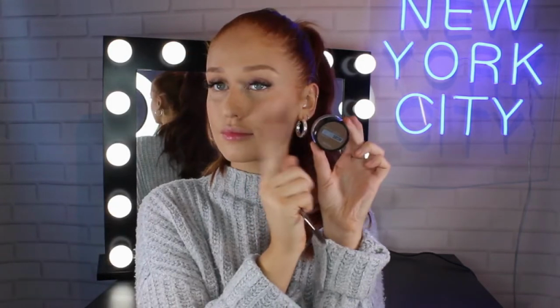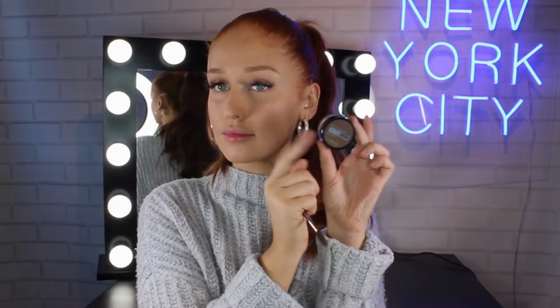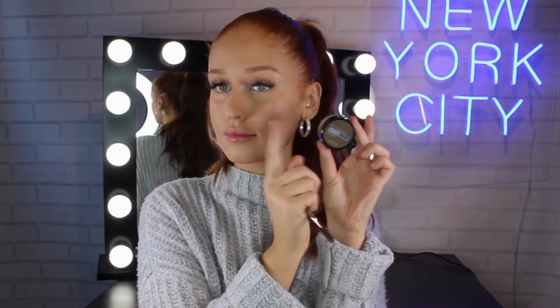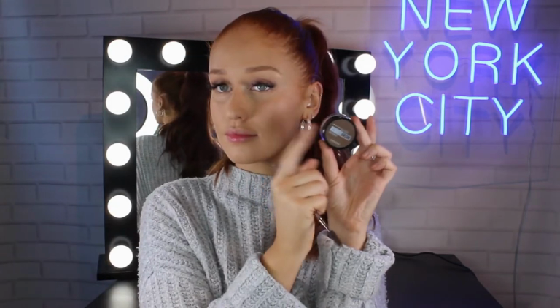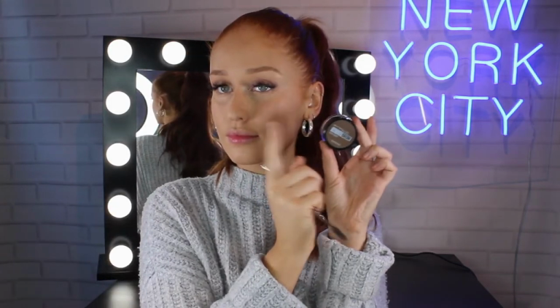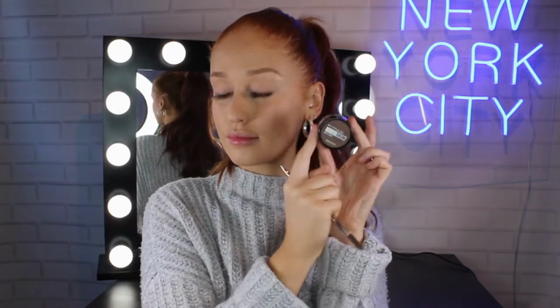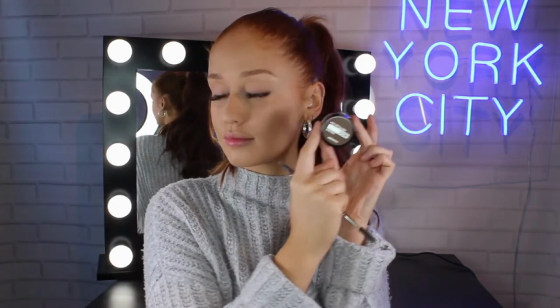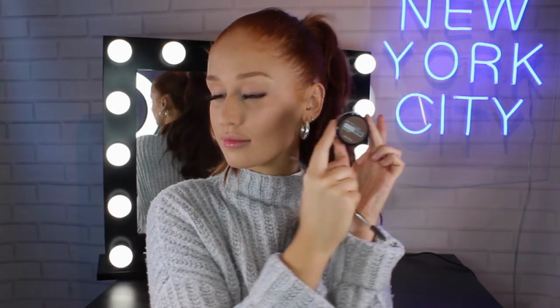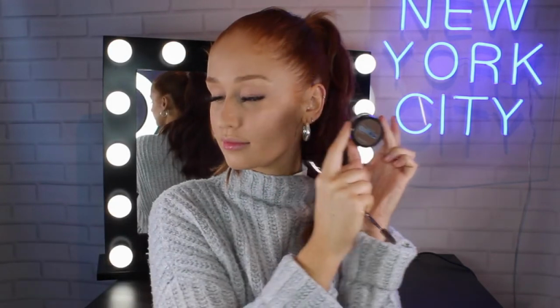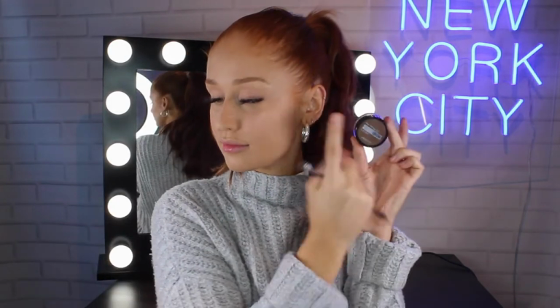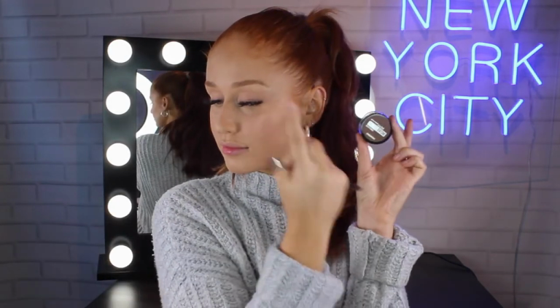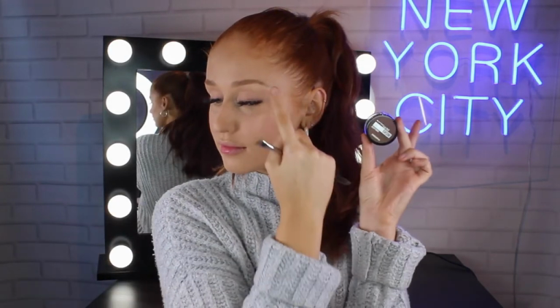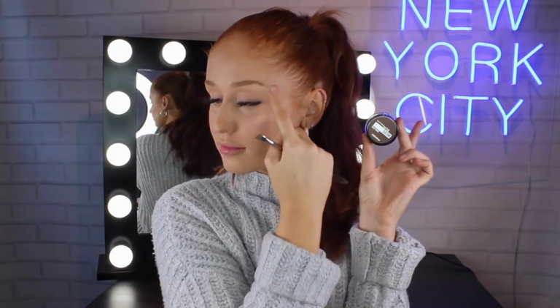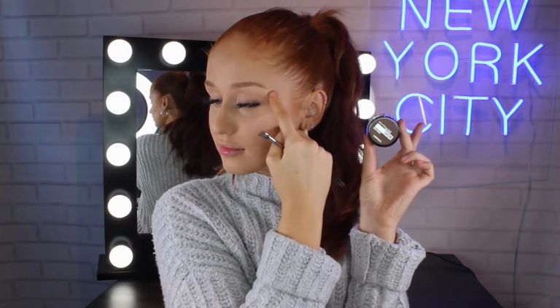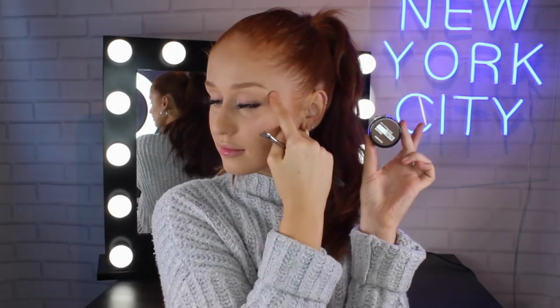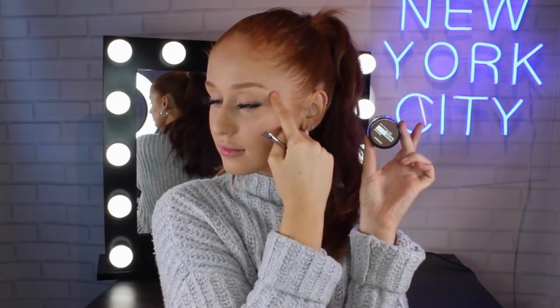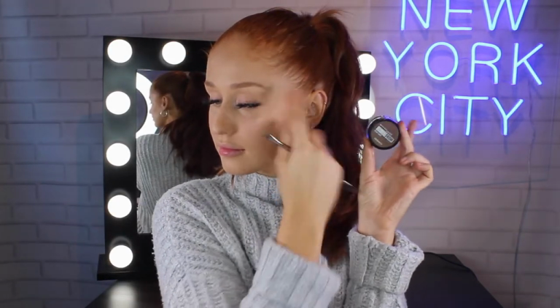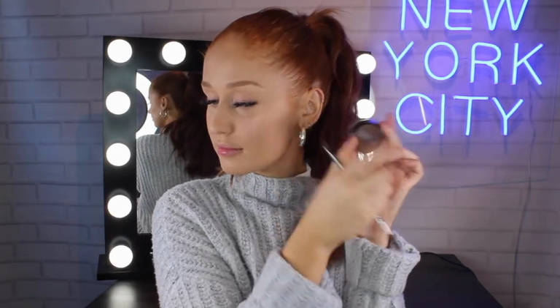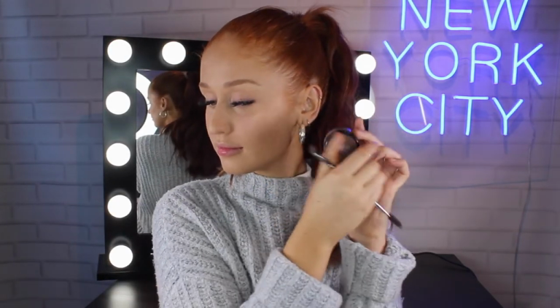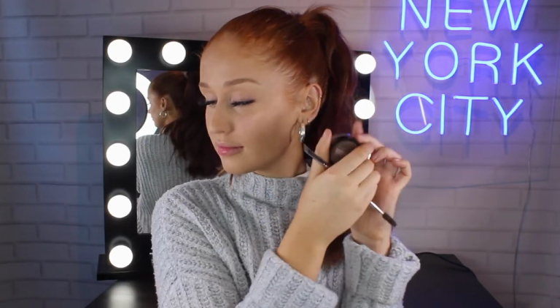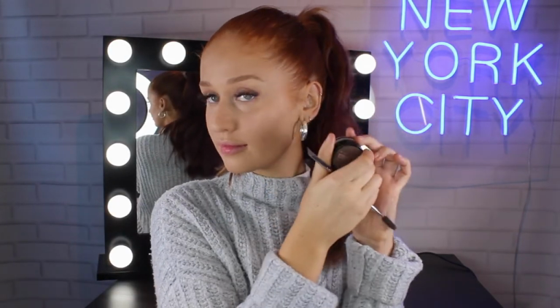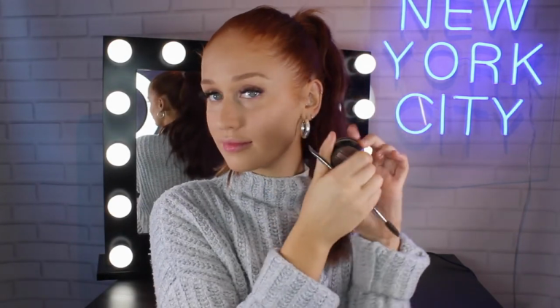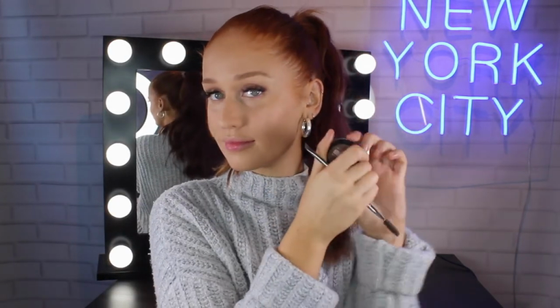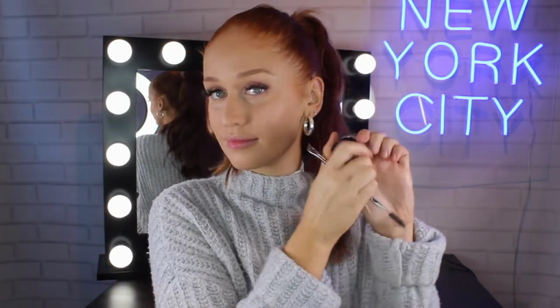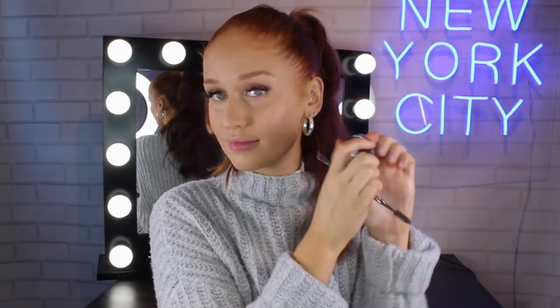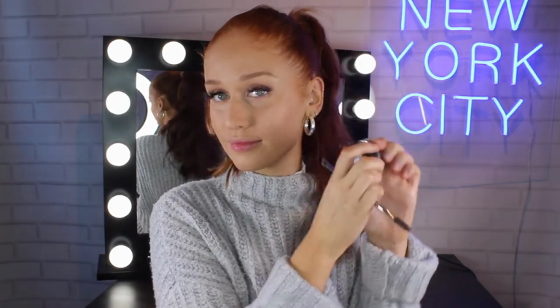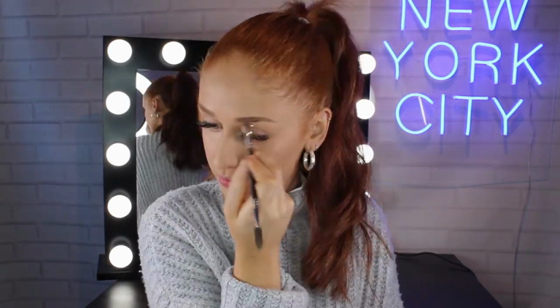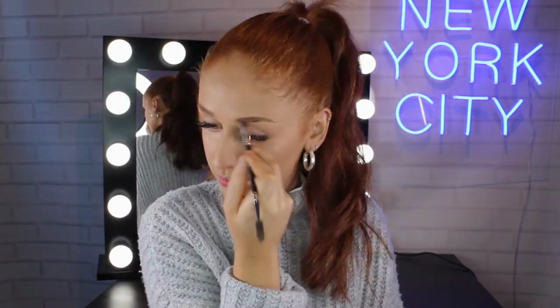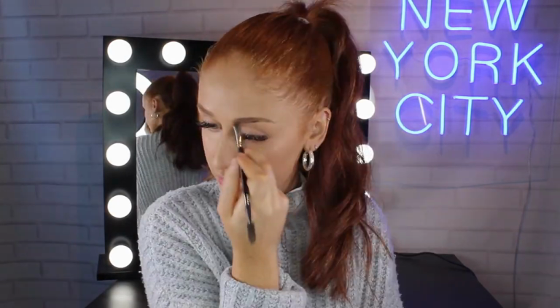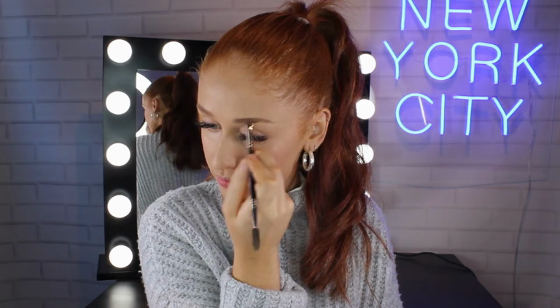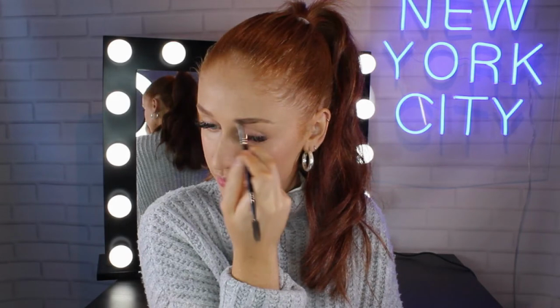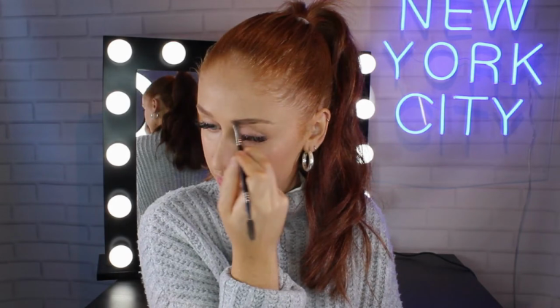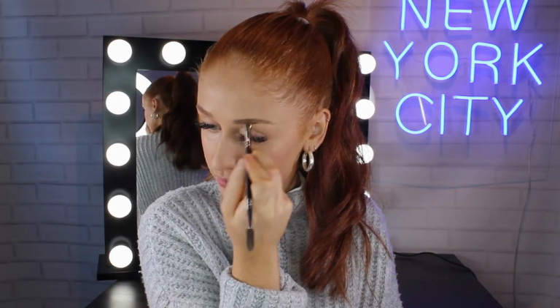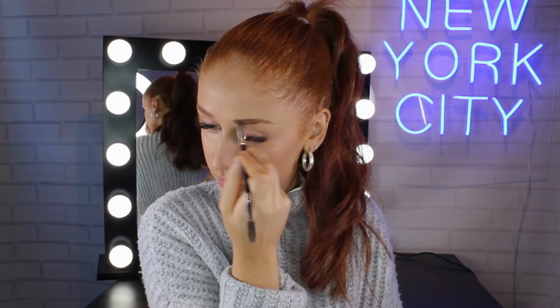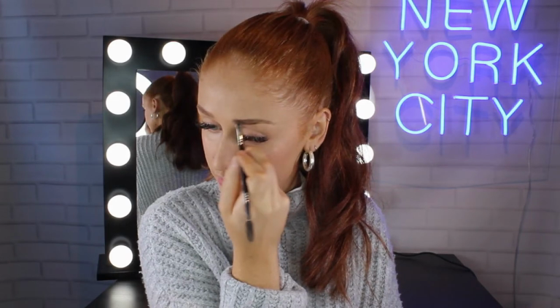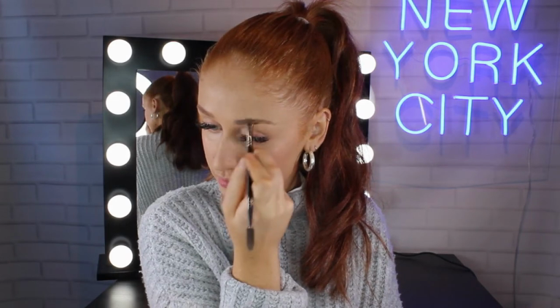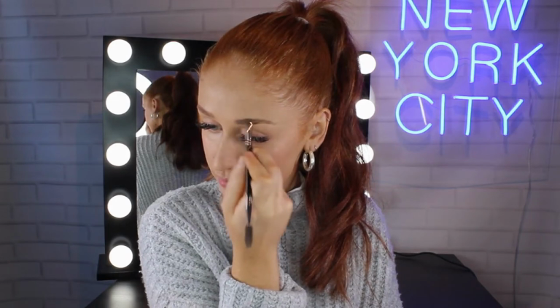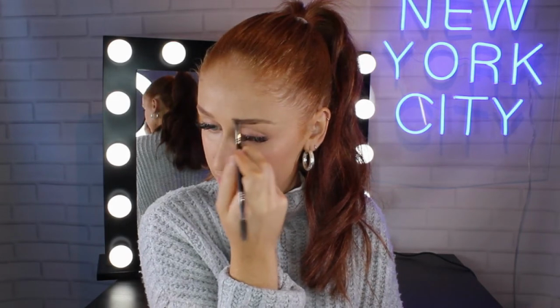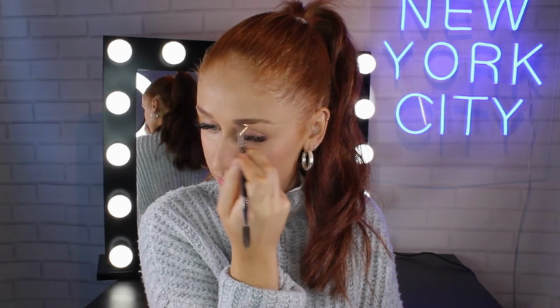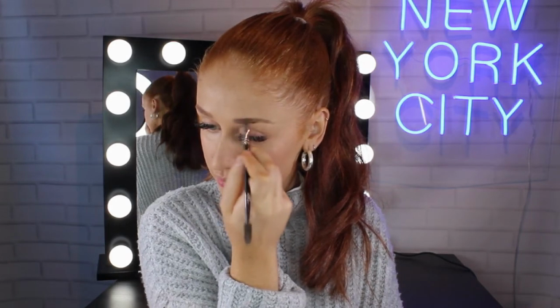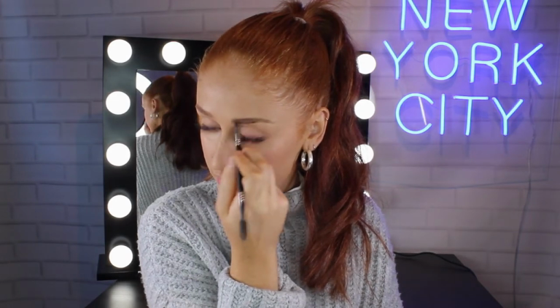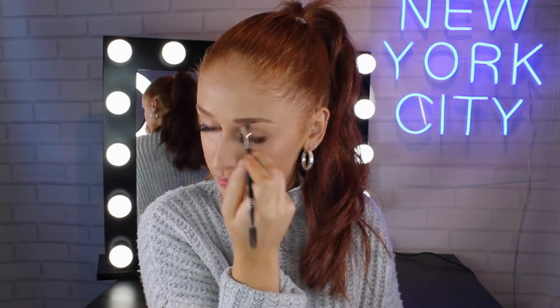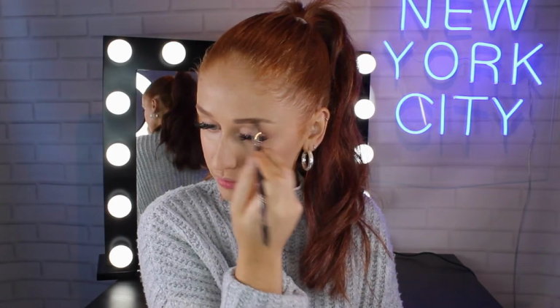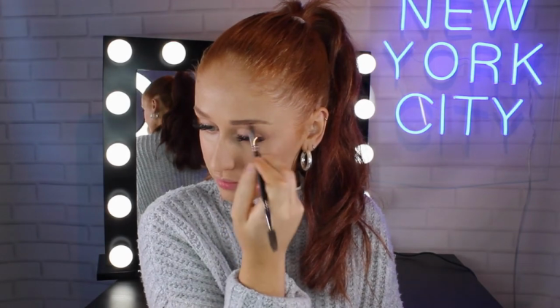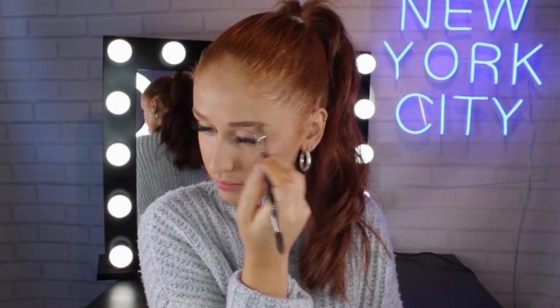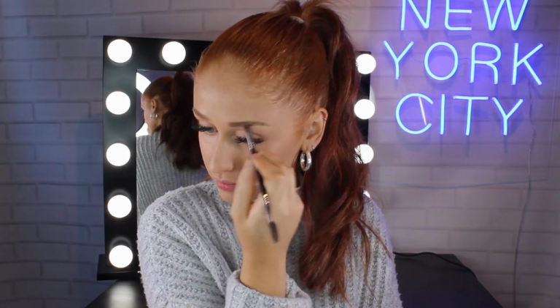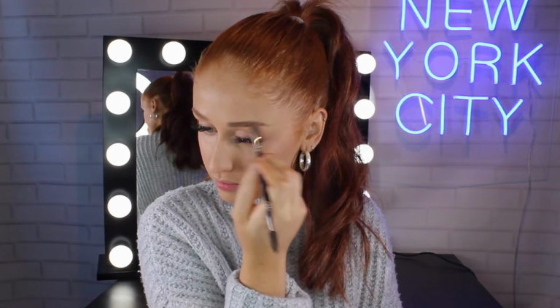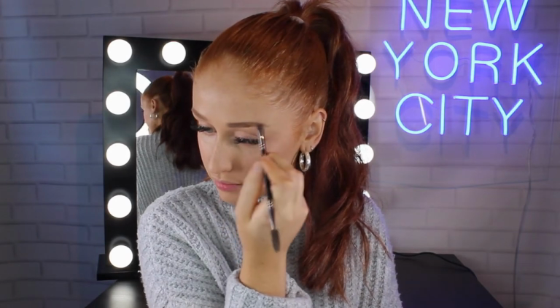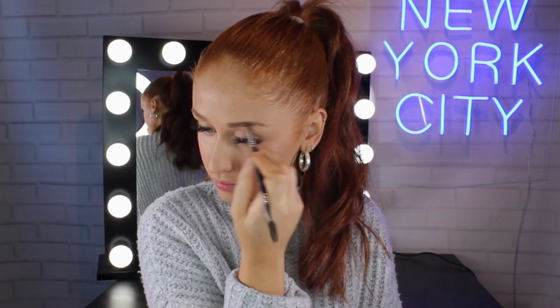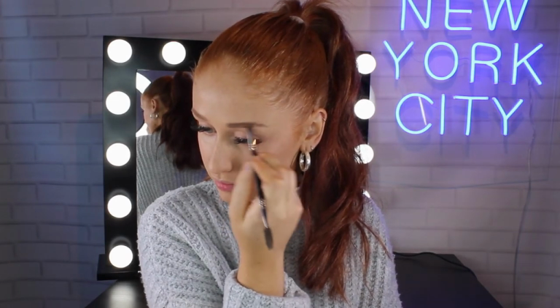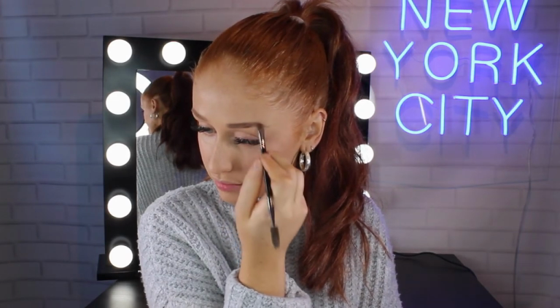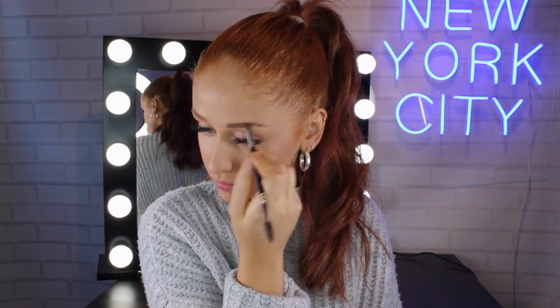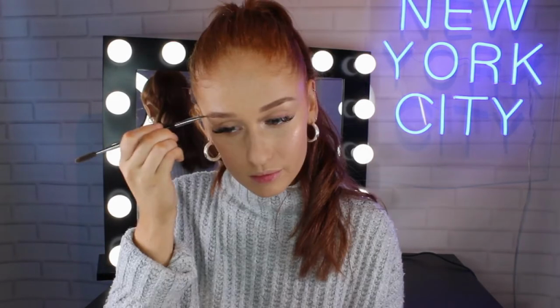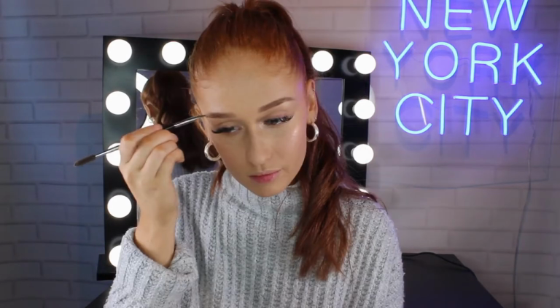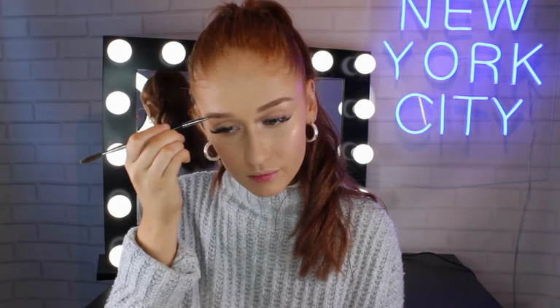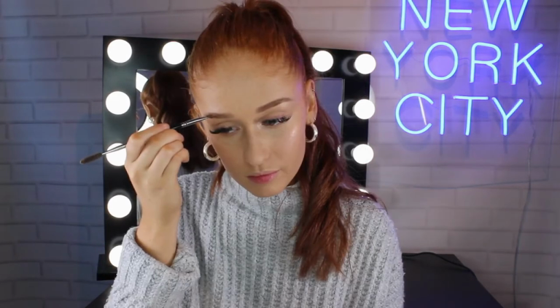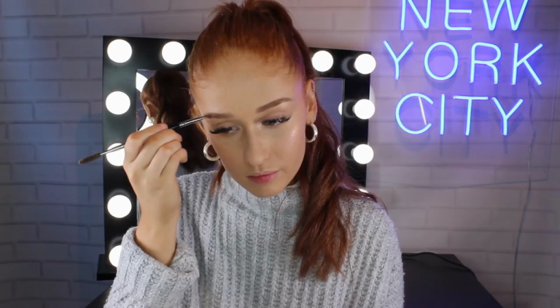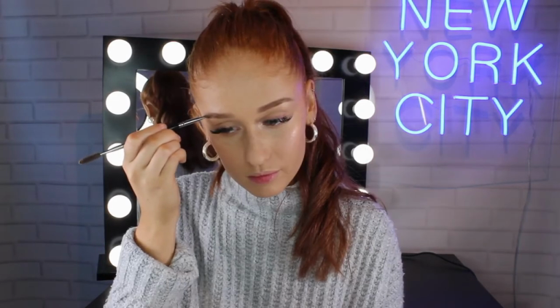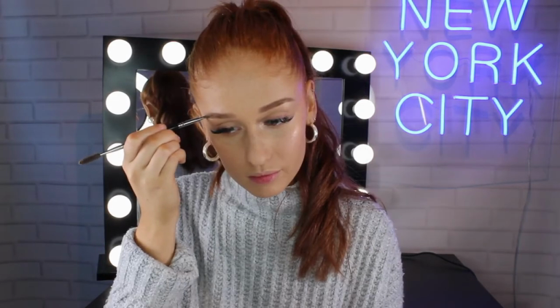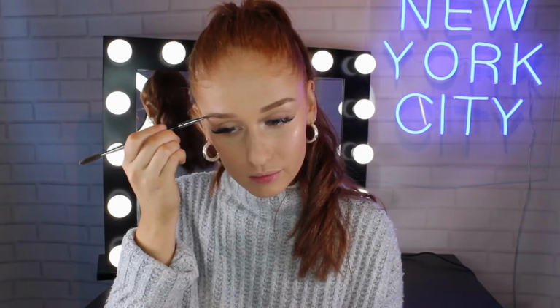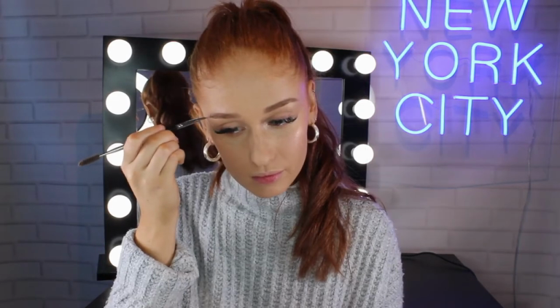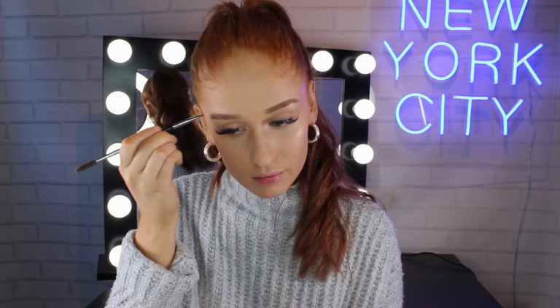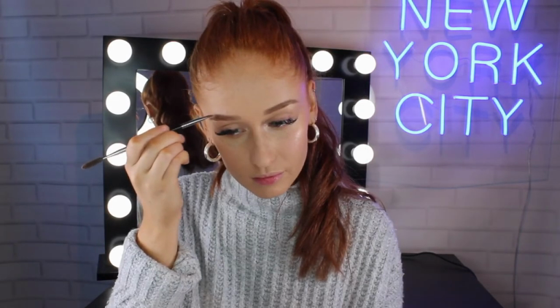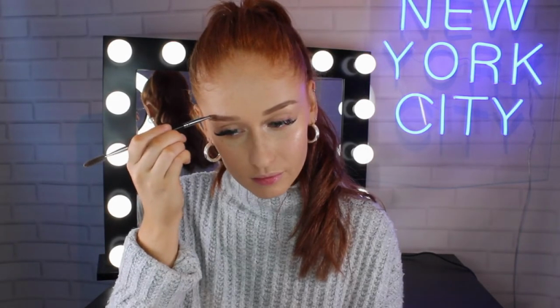Now I'm just taking the Maybelline Tattoo Brow Pomade in the shade 03 Medium Brown and I'm just going to fill in my brows as I normally would.